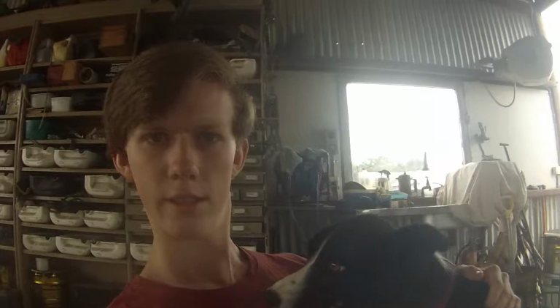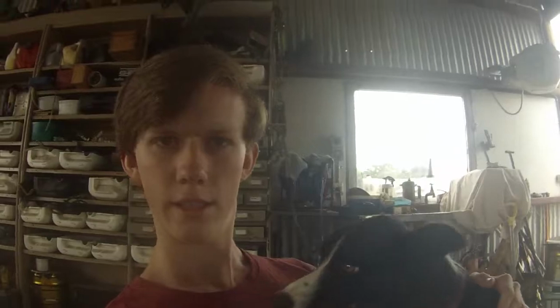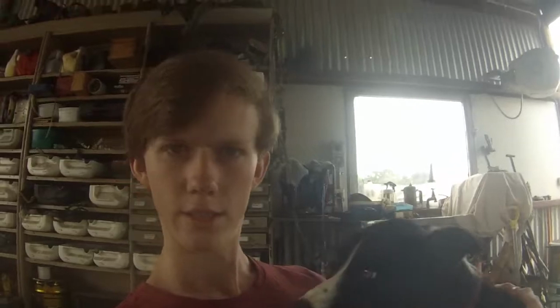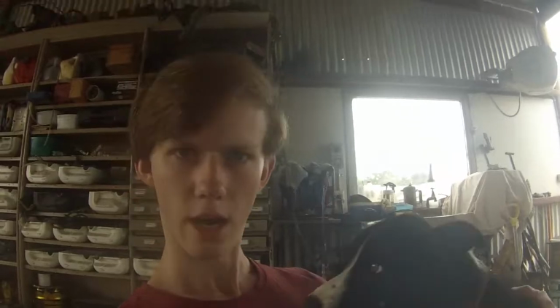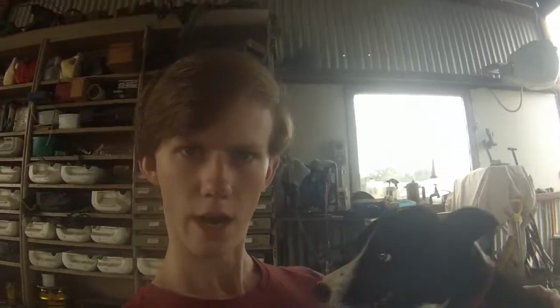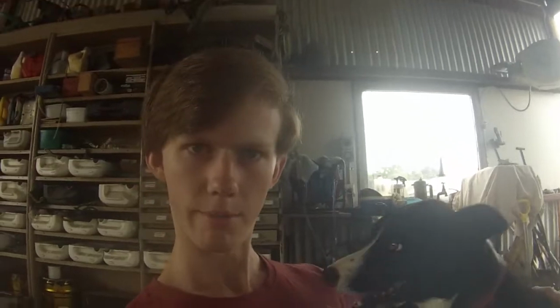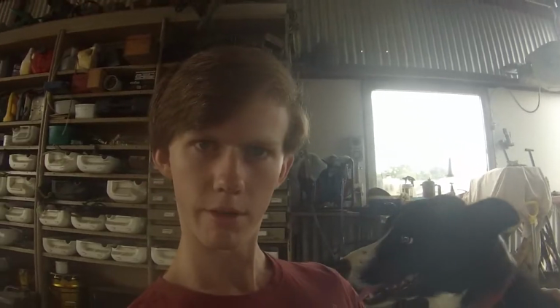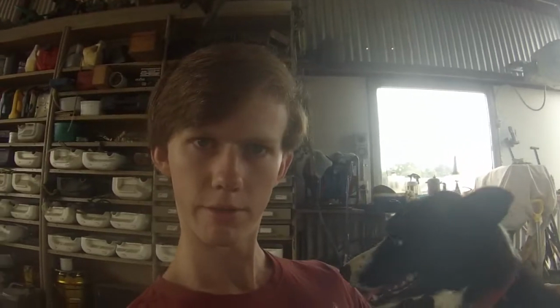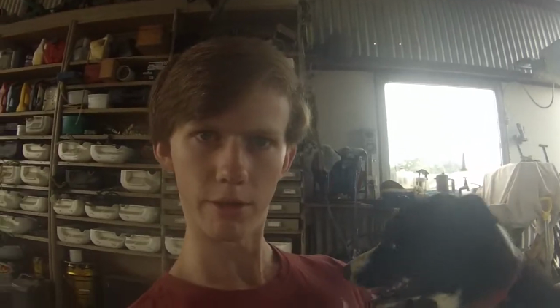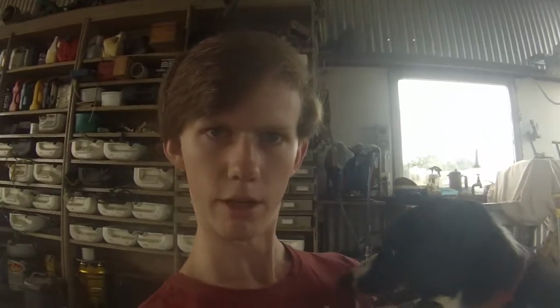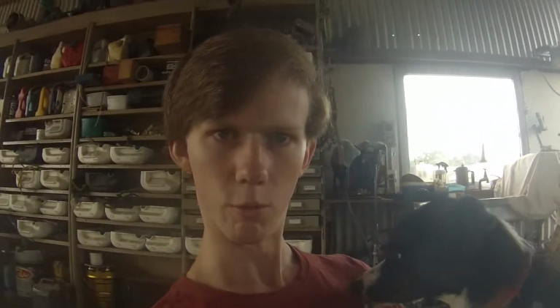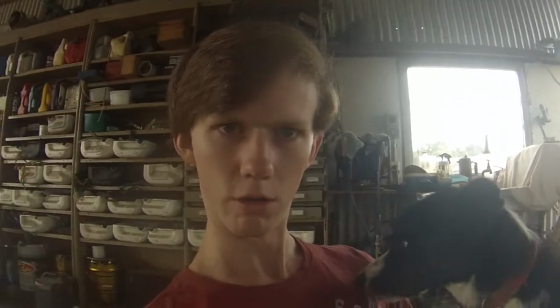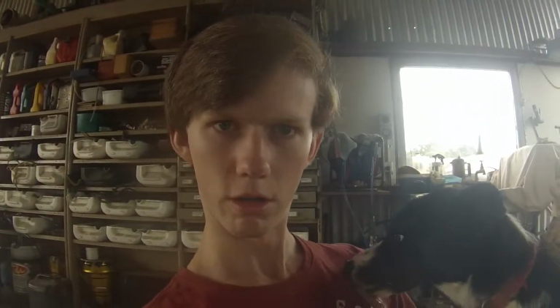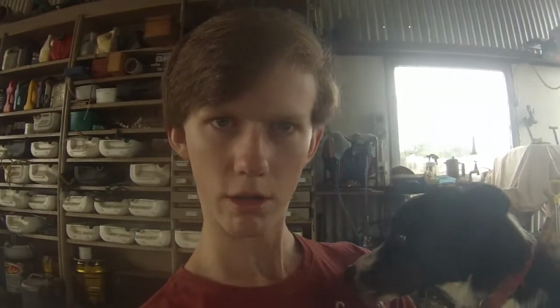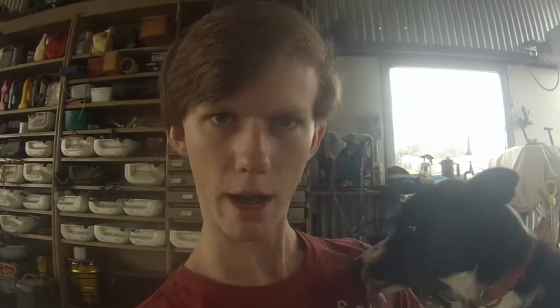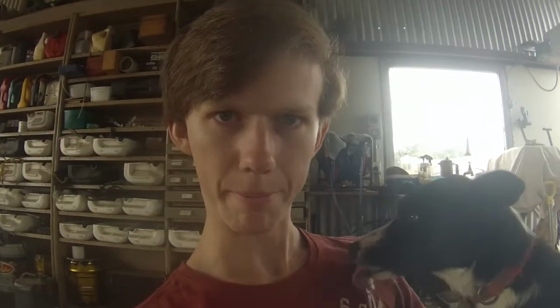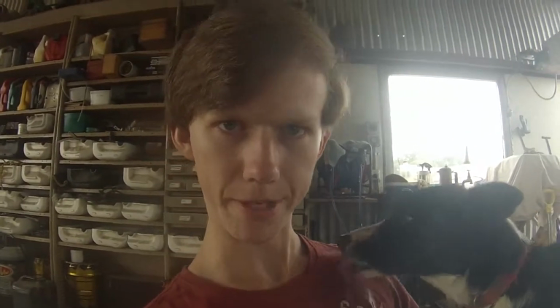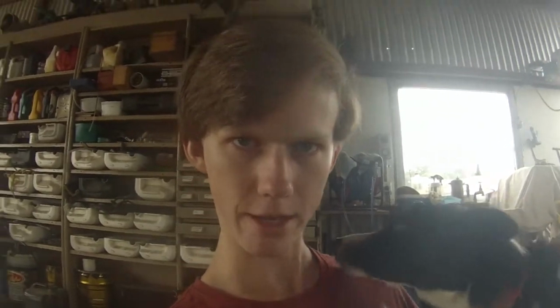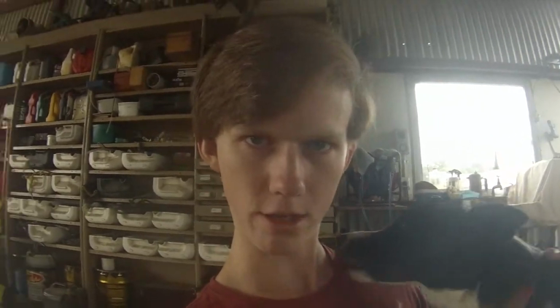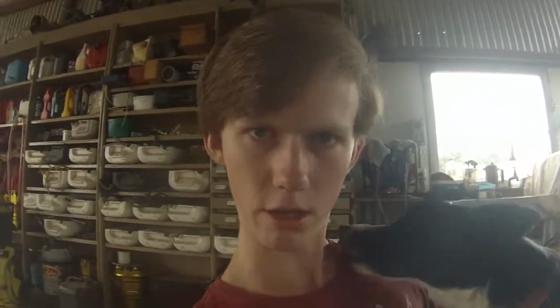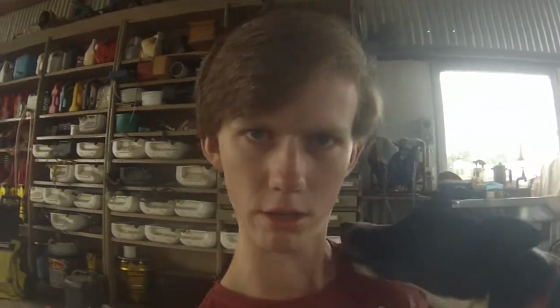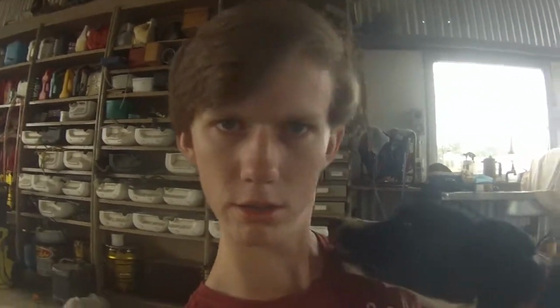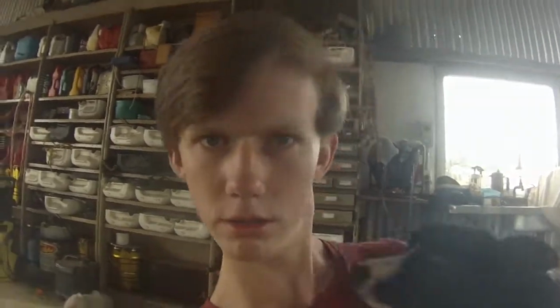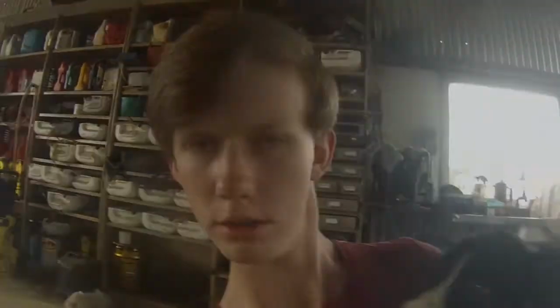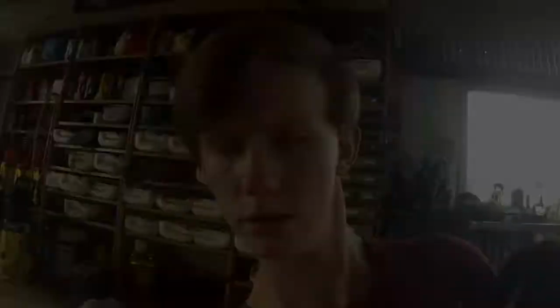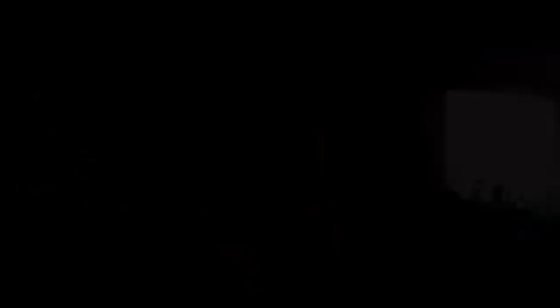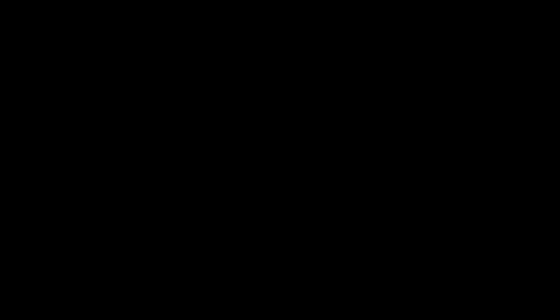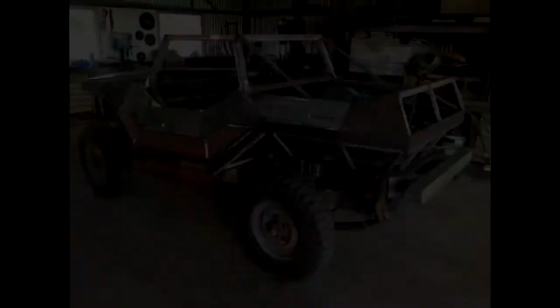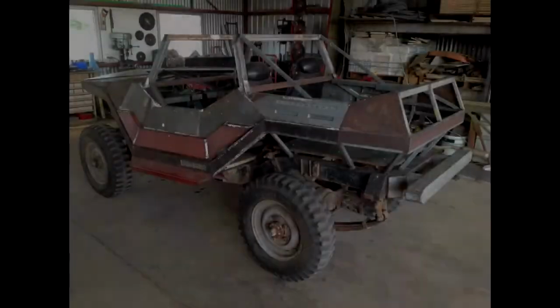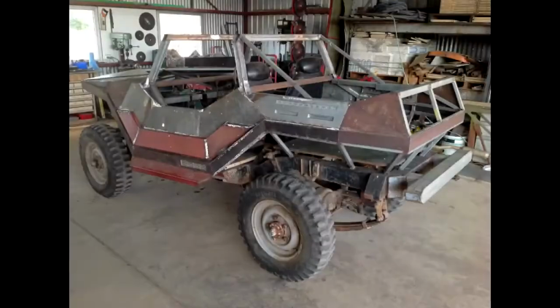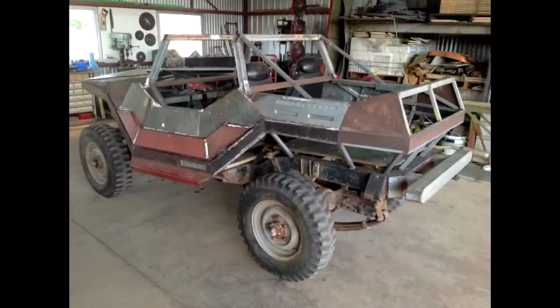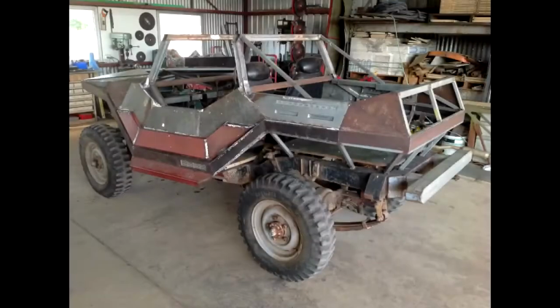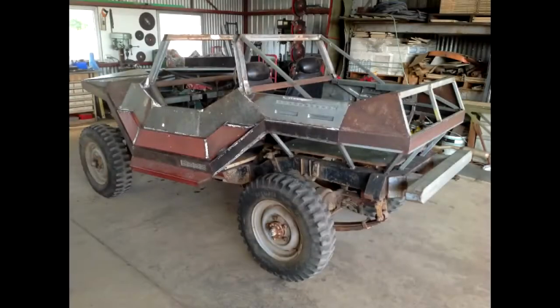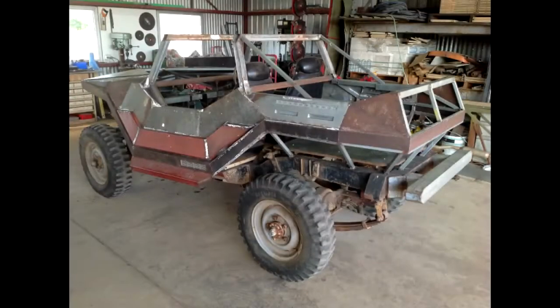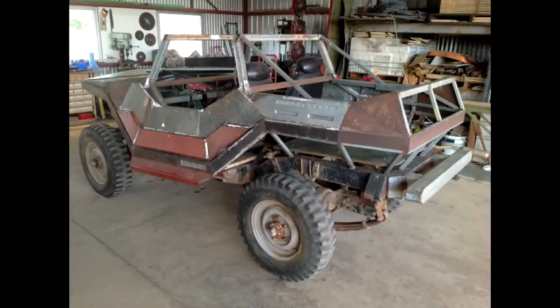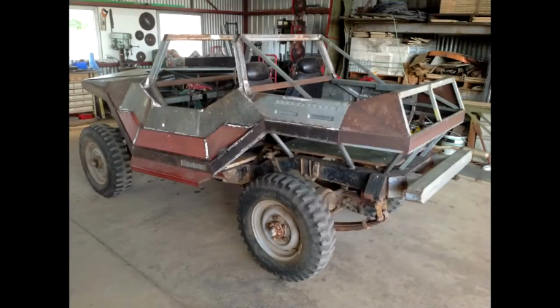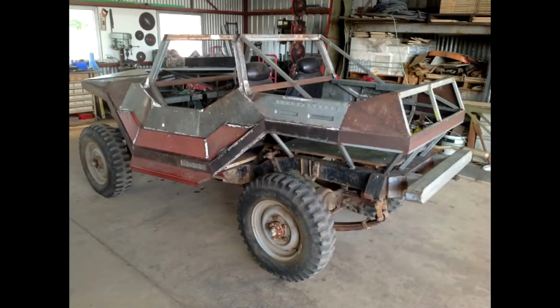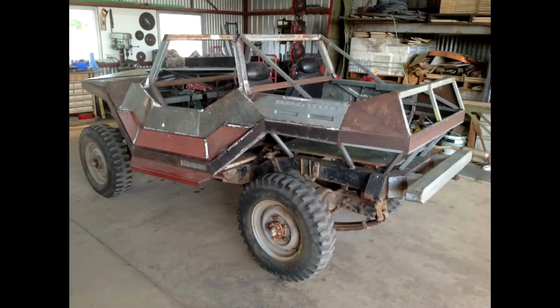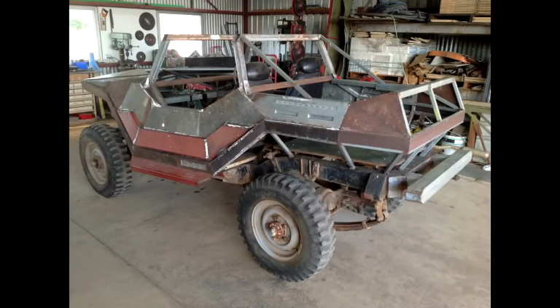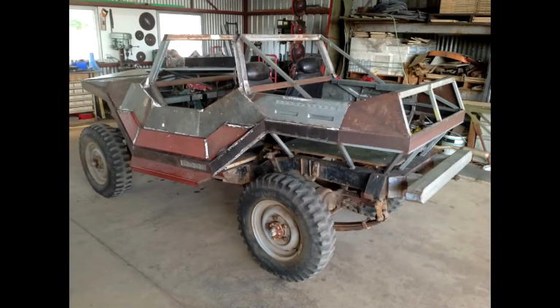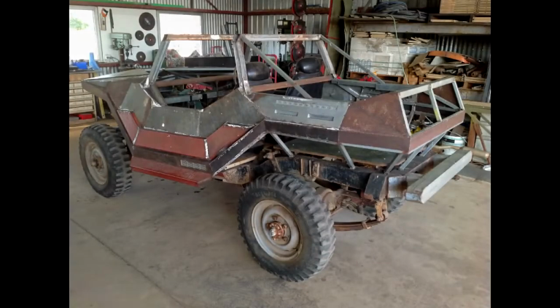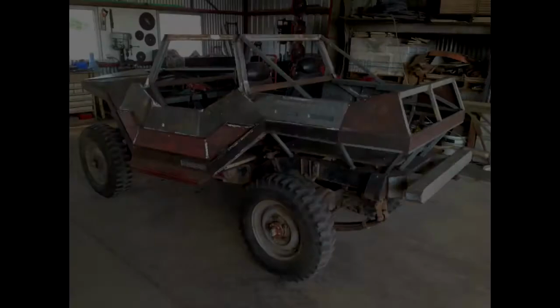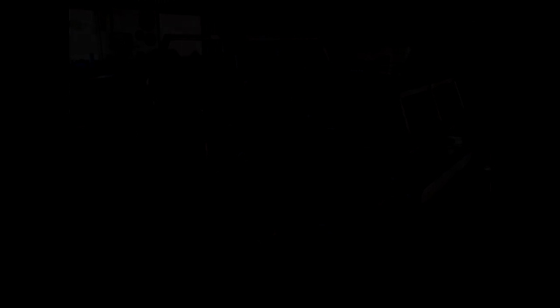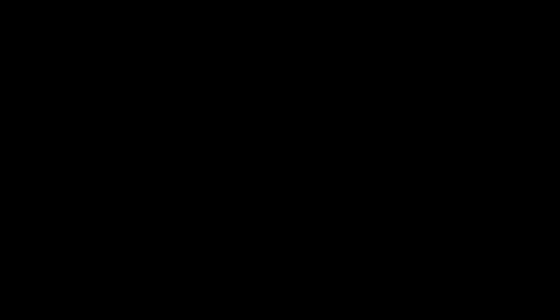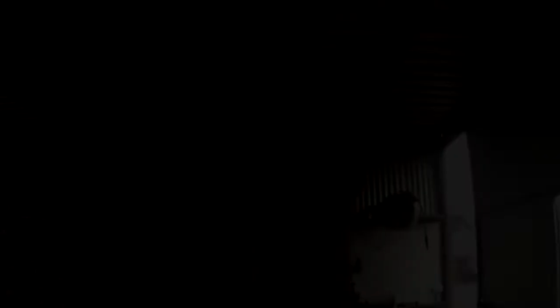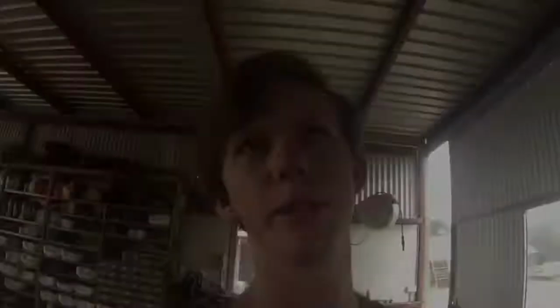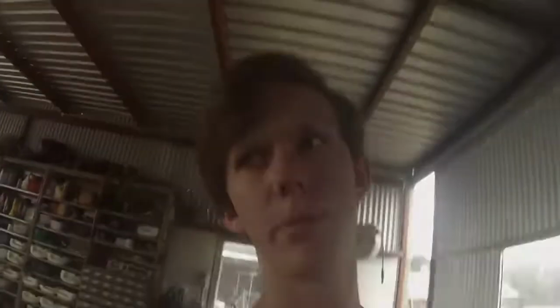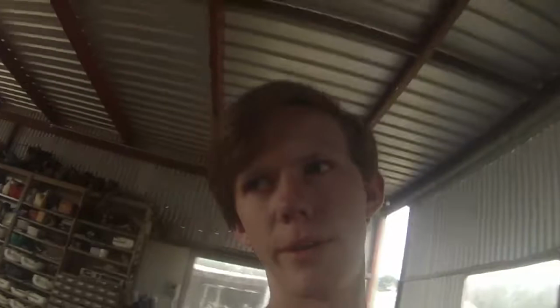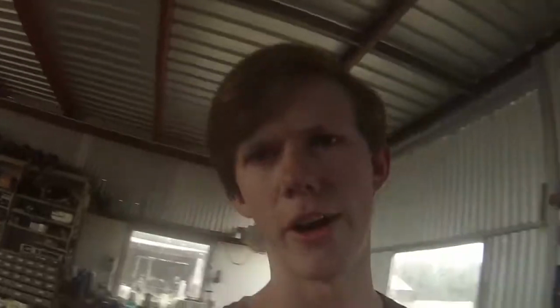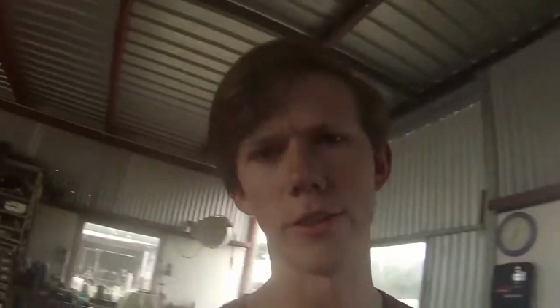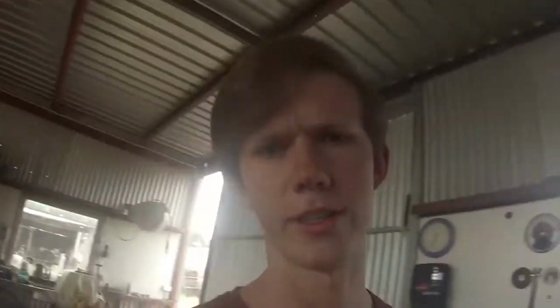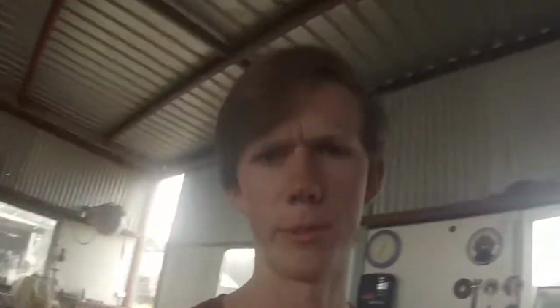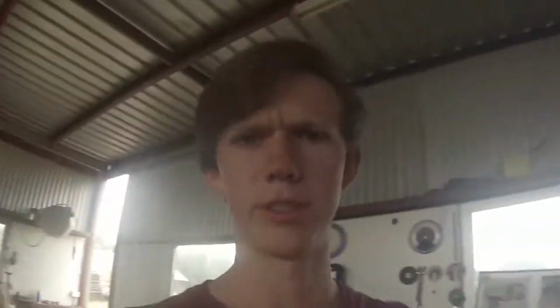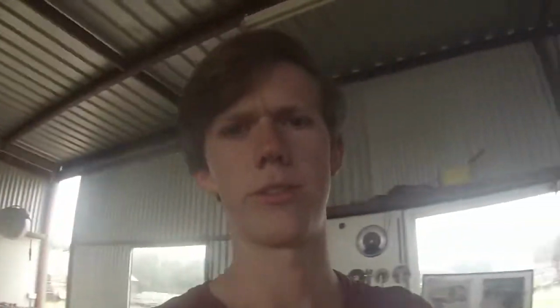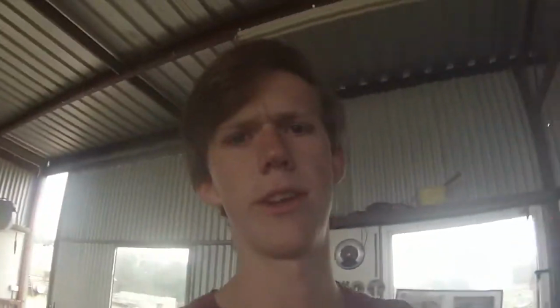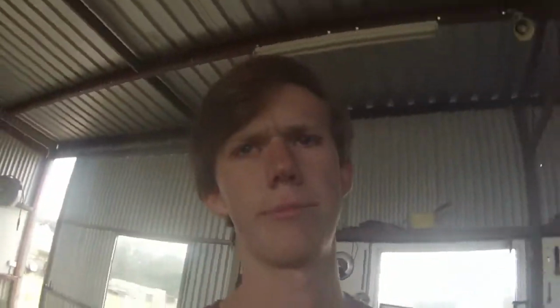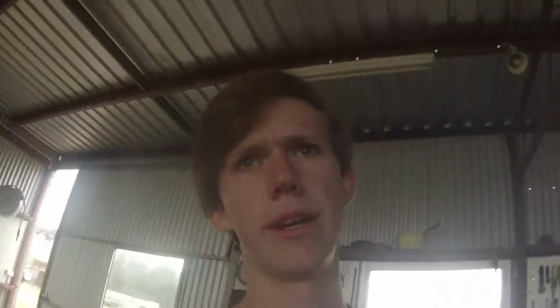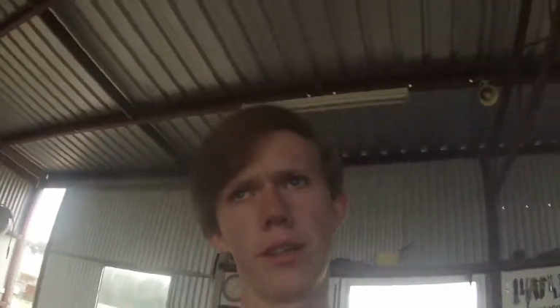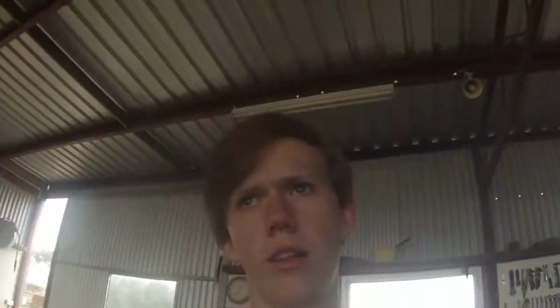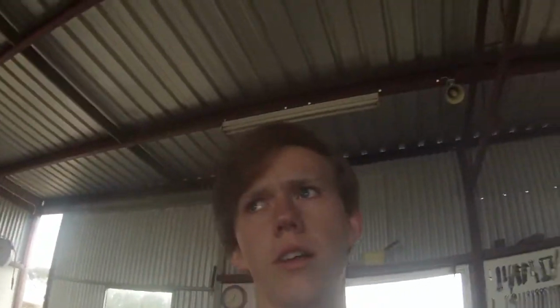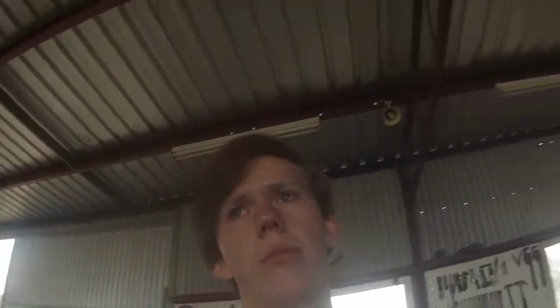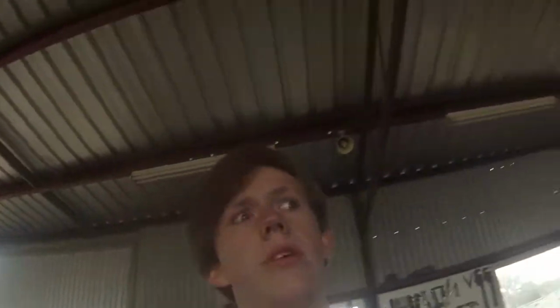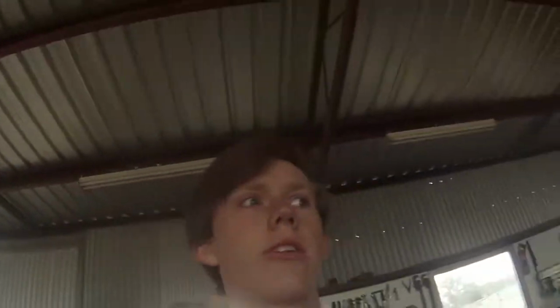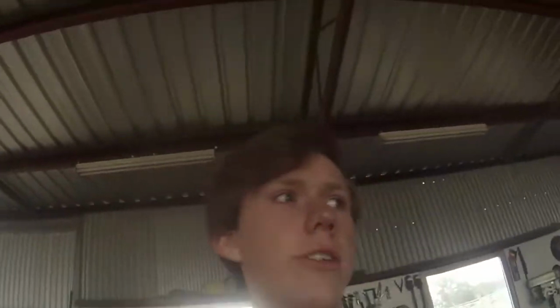Time for a Warthog update. It's been a pretty hot summer so I haven't made a lot of progress.